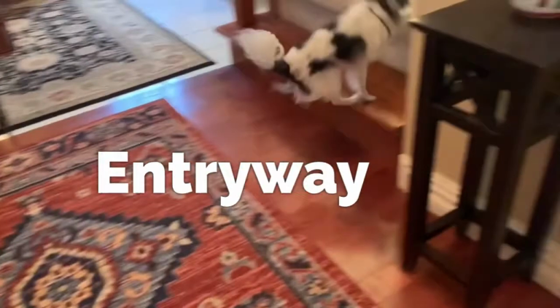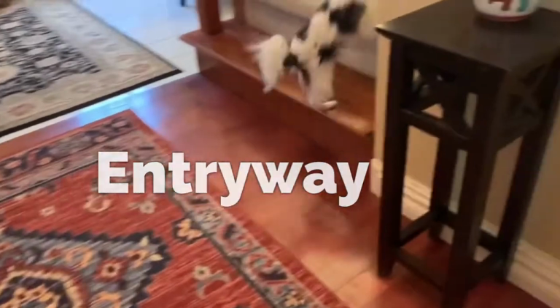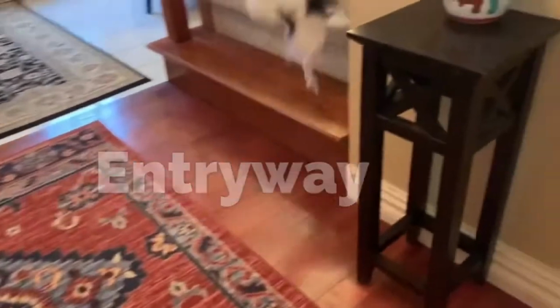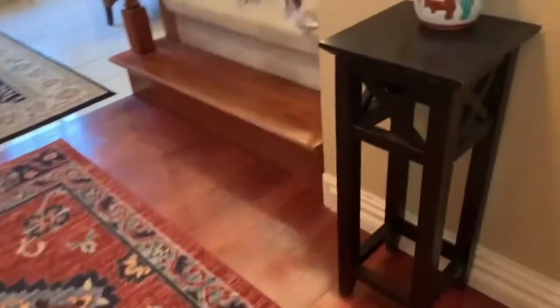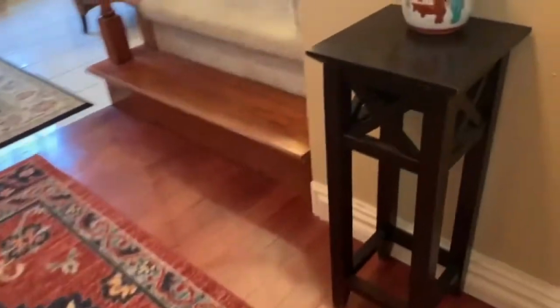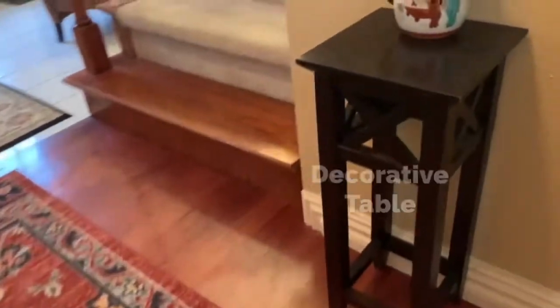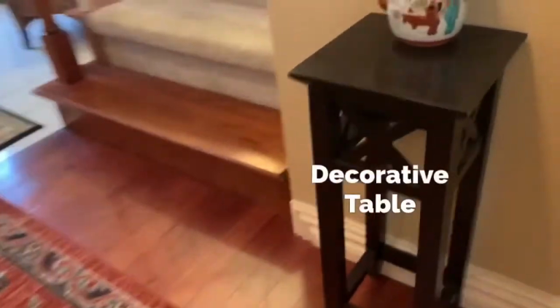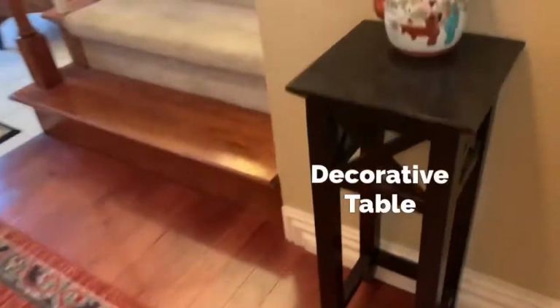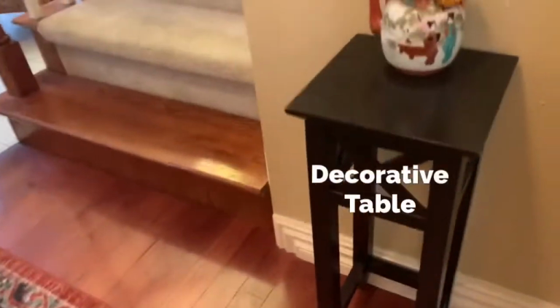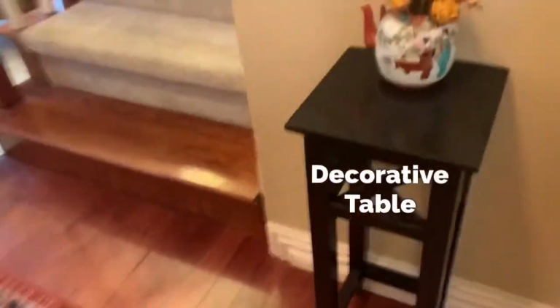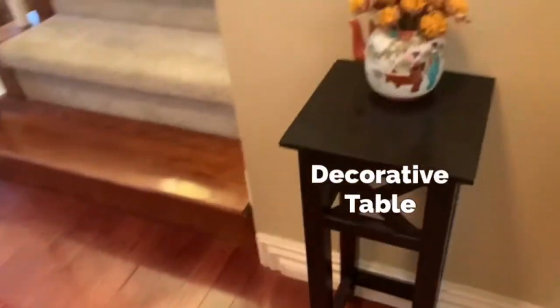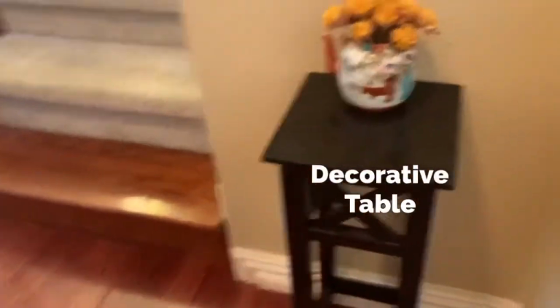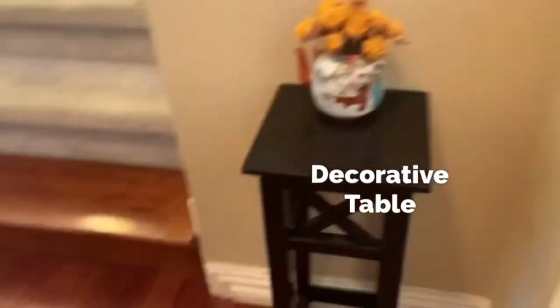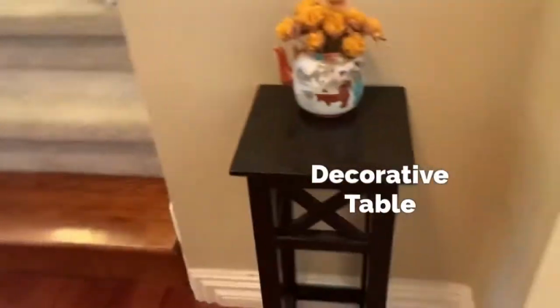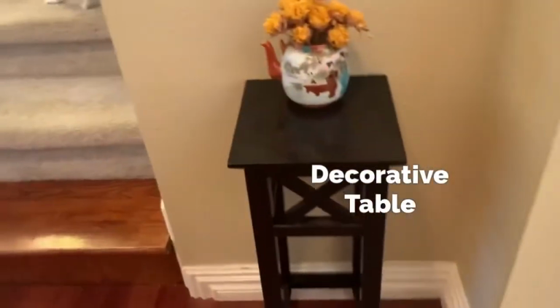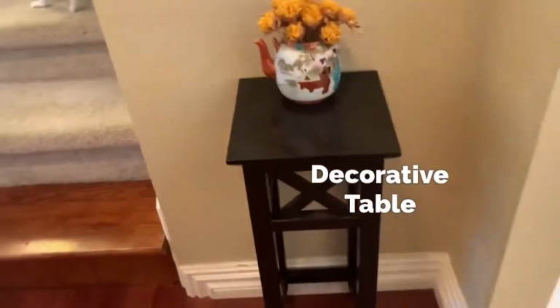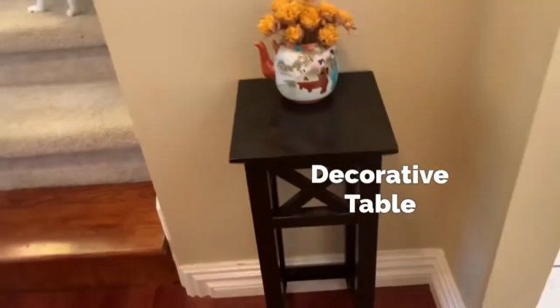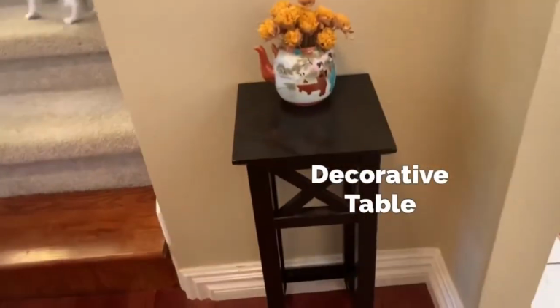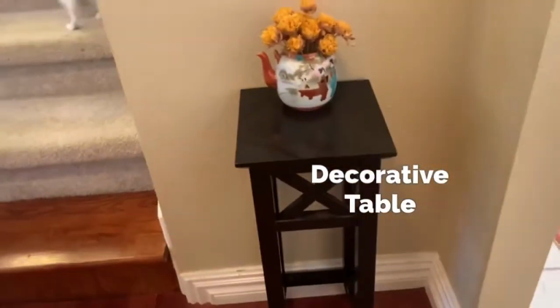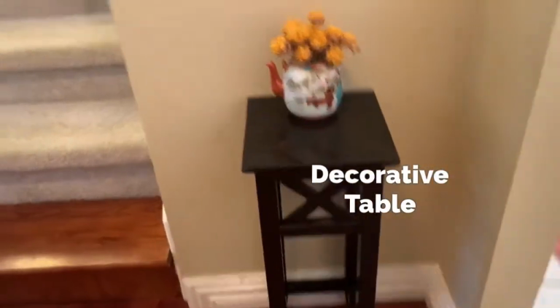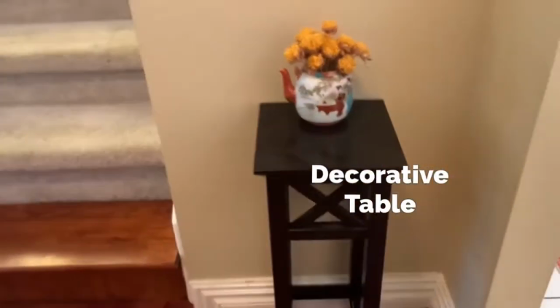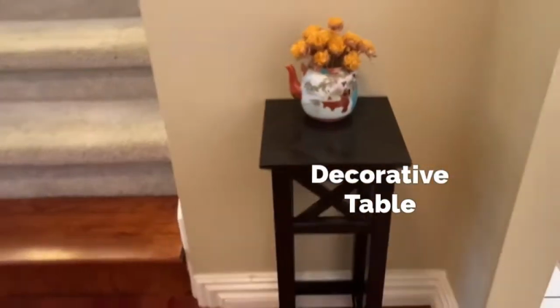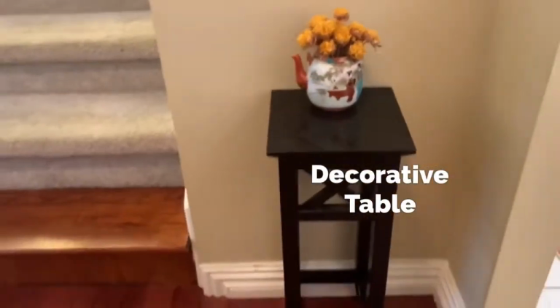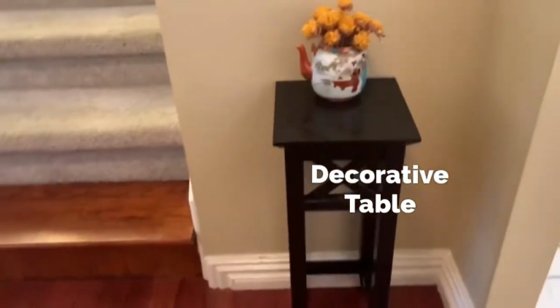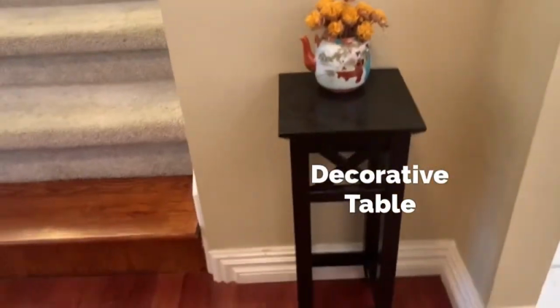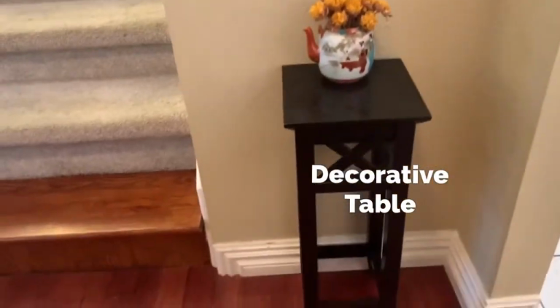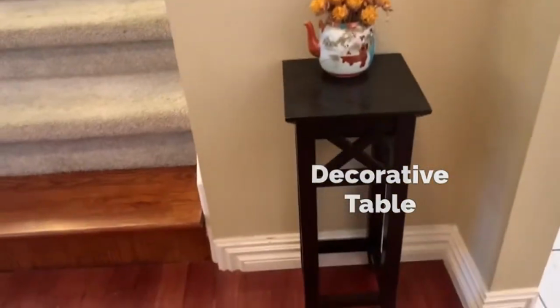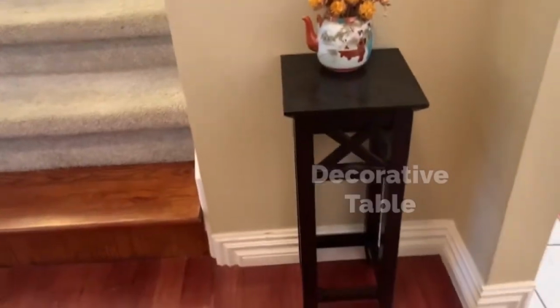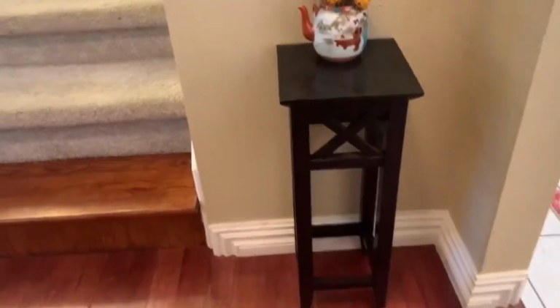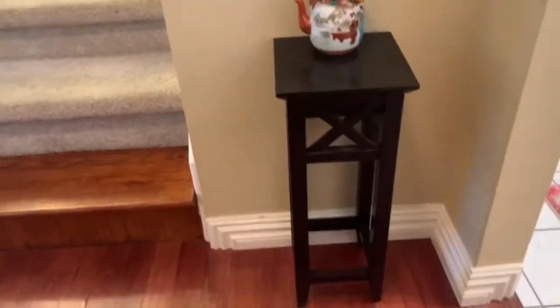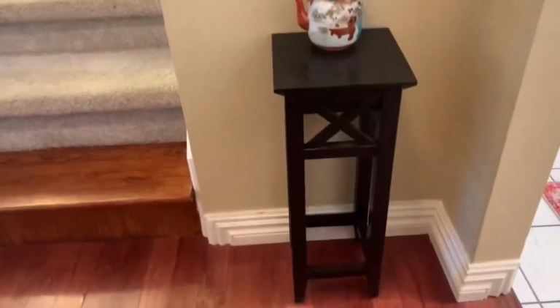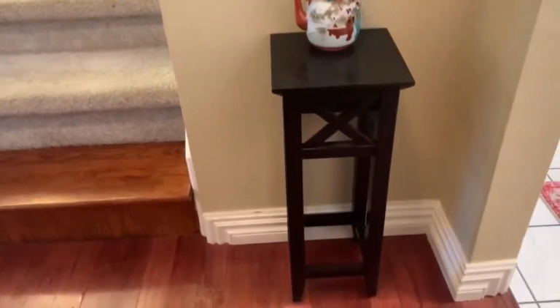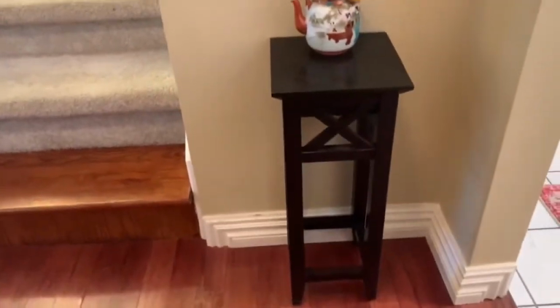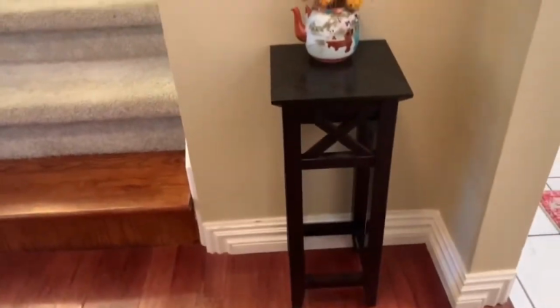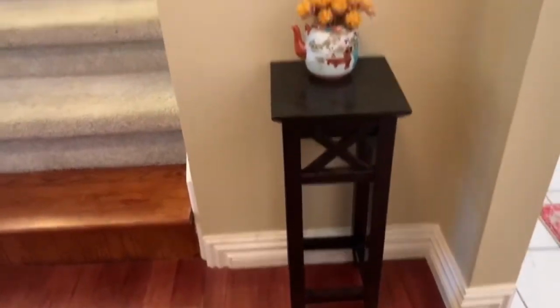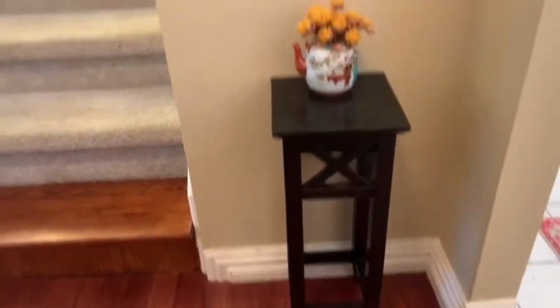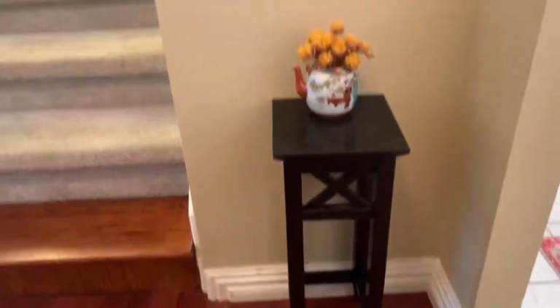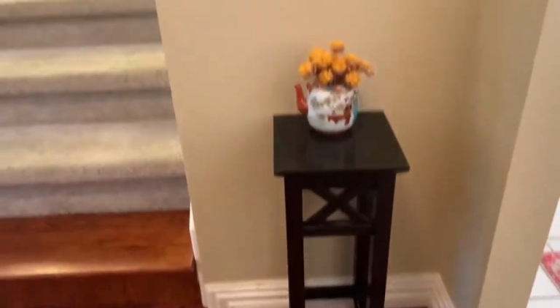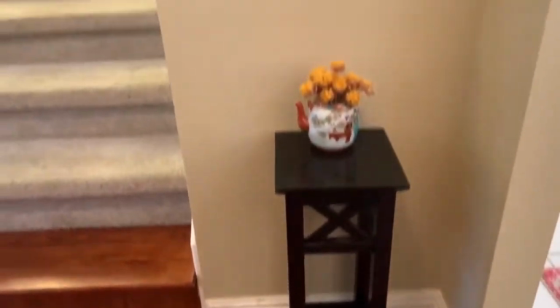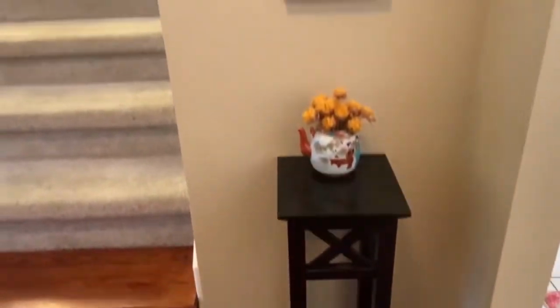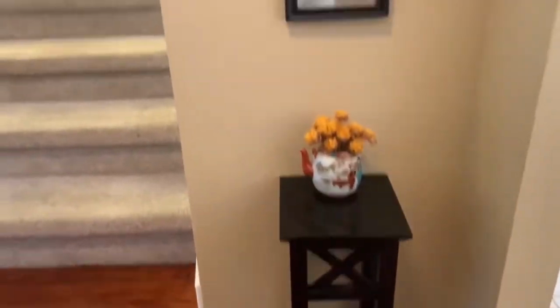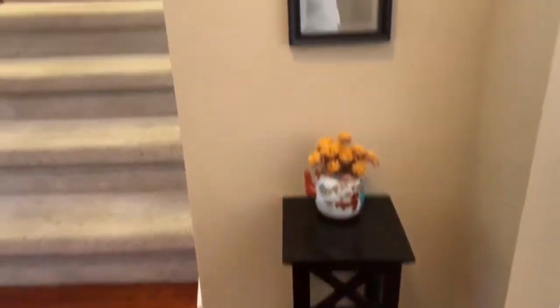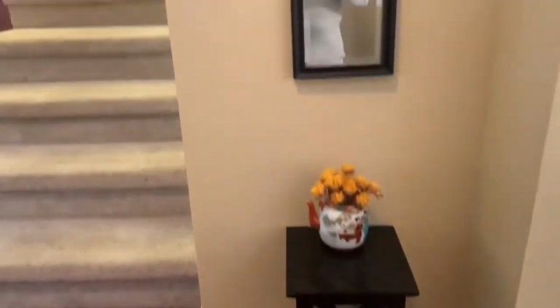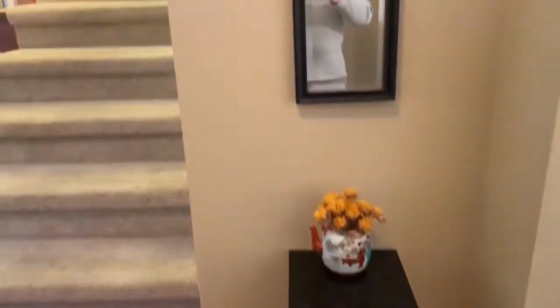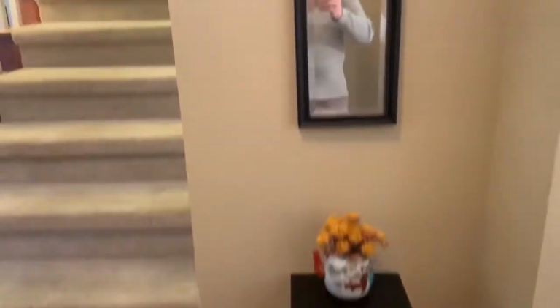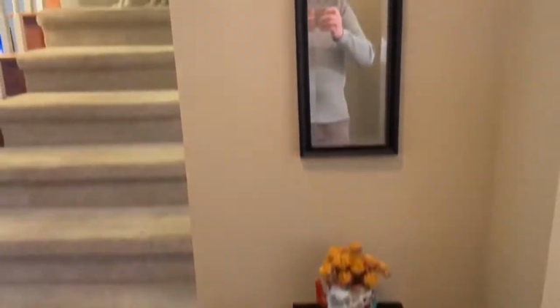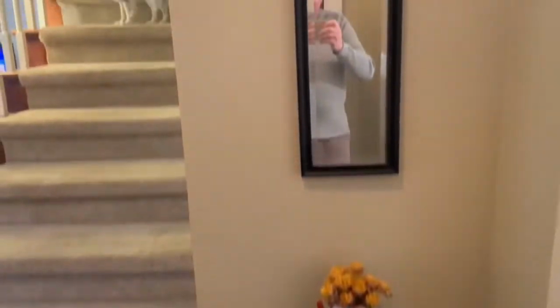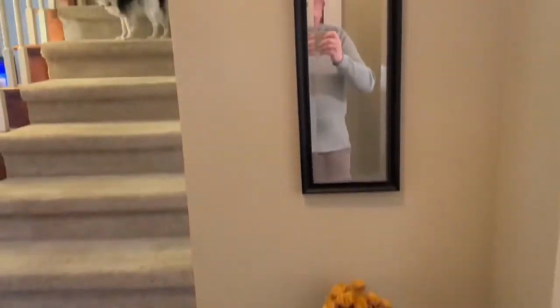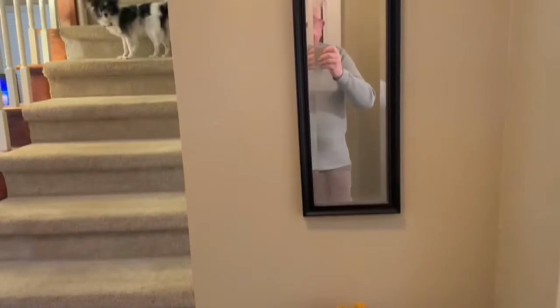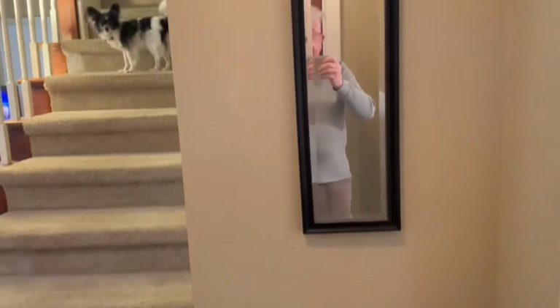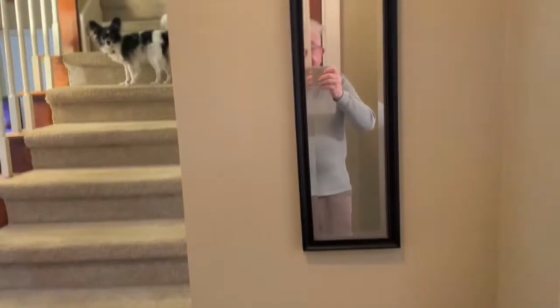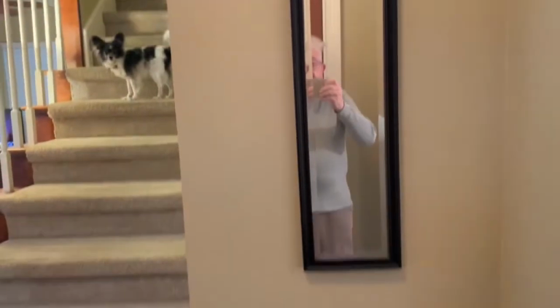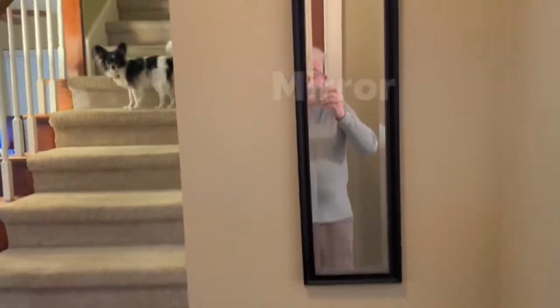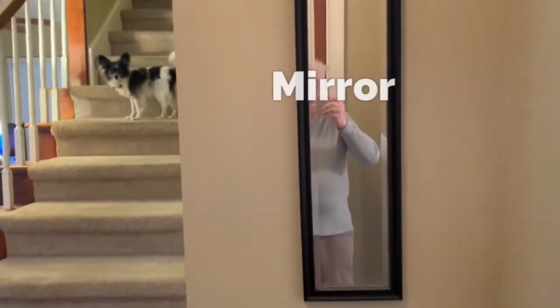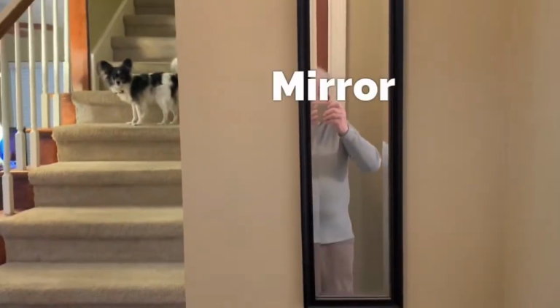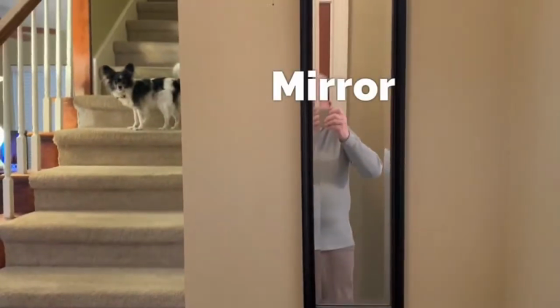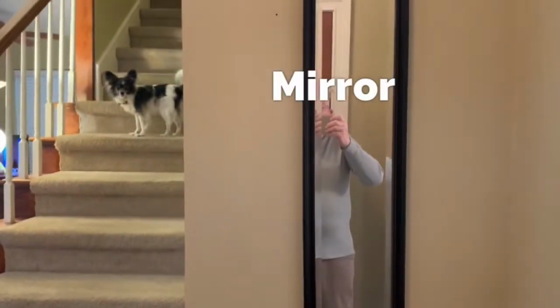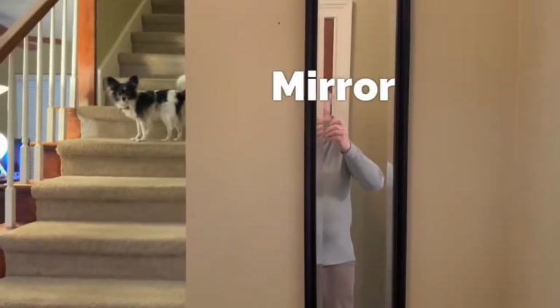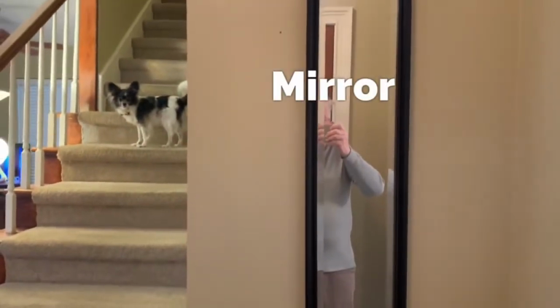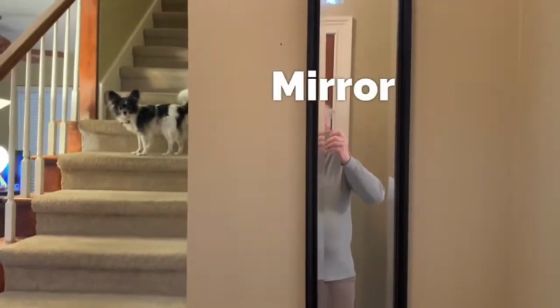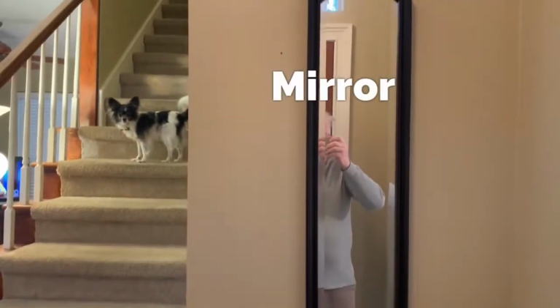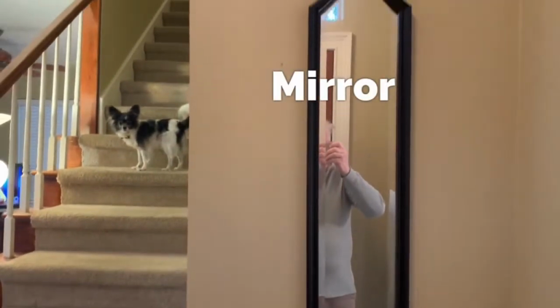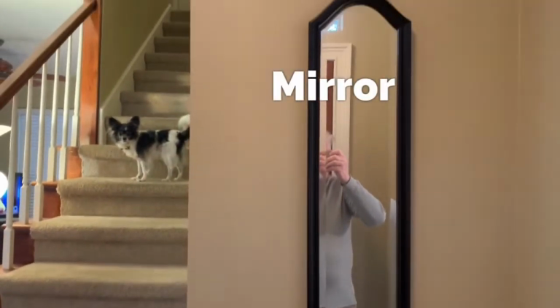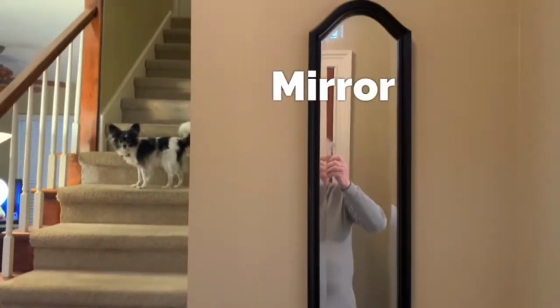In this entryway I have a small decorated table, and there's a mirror above it.